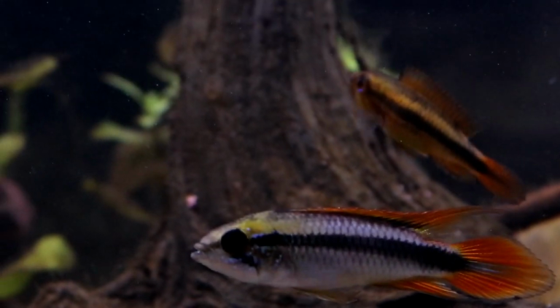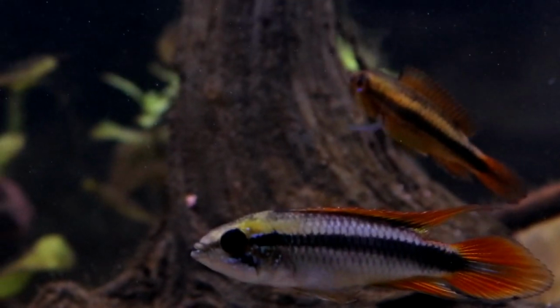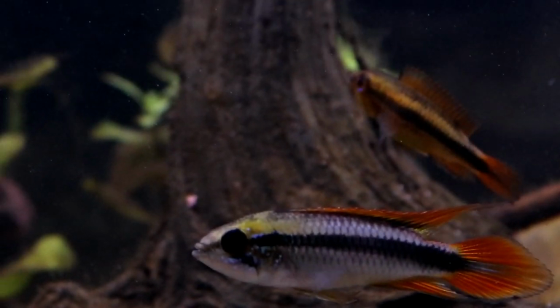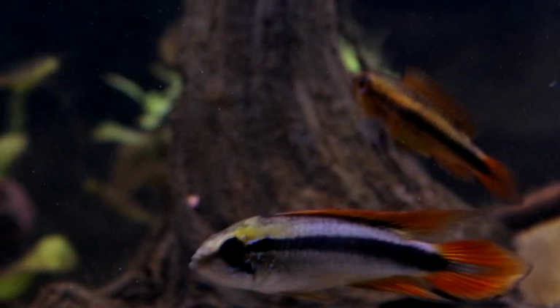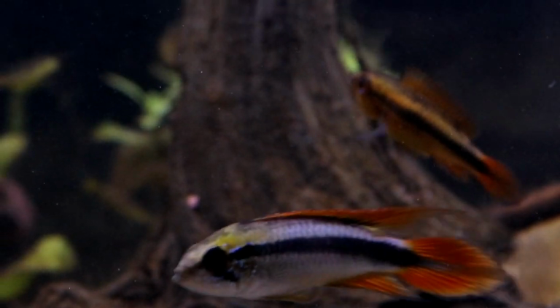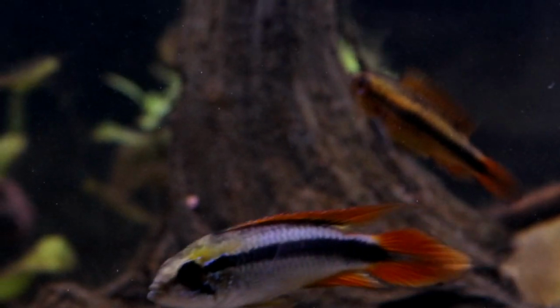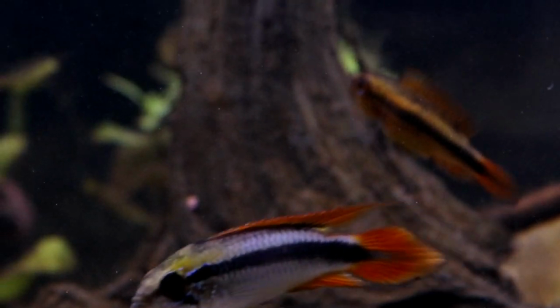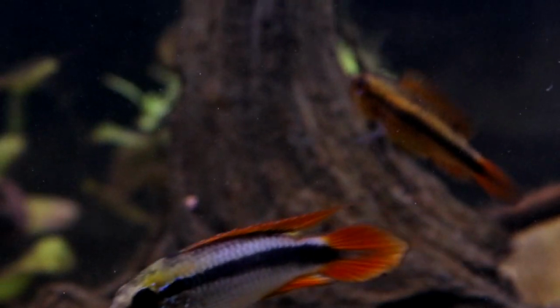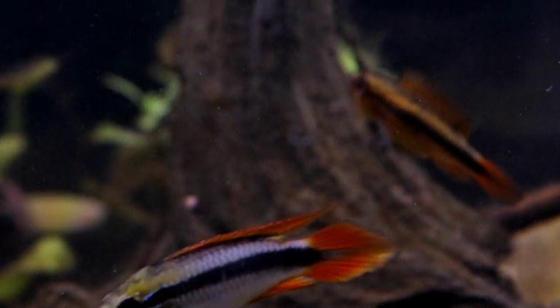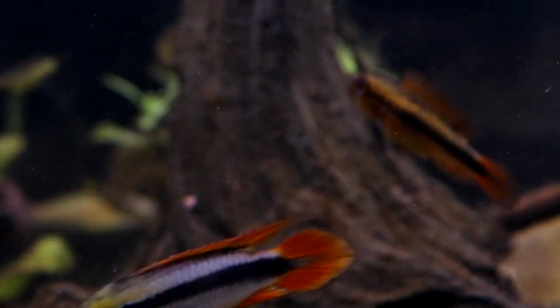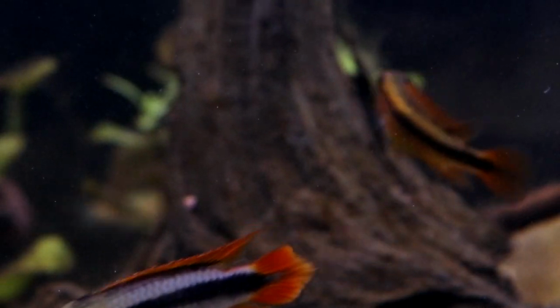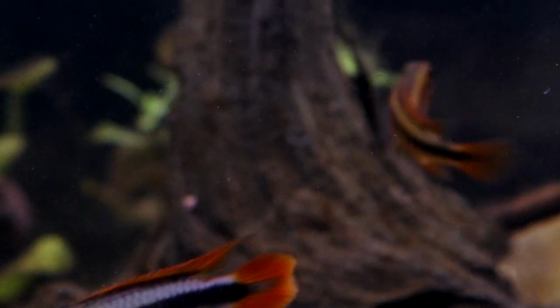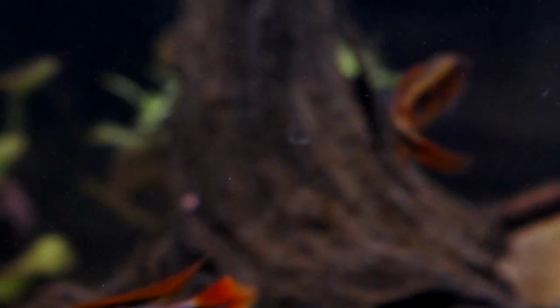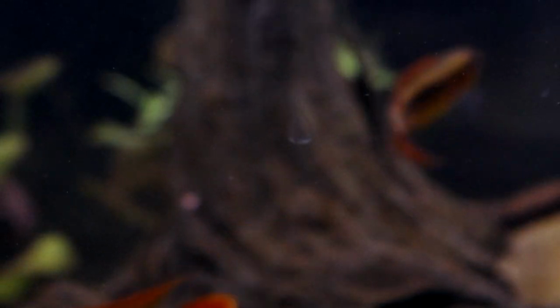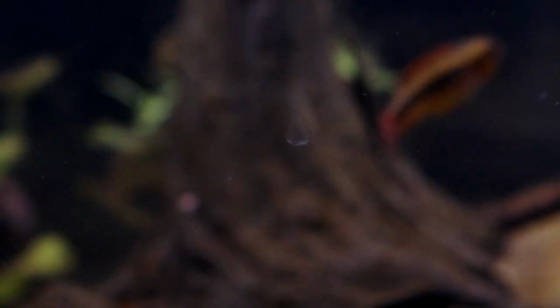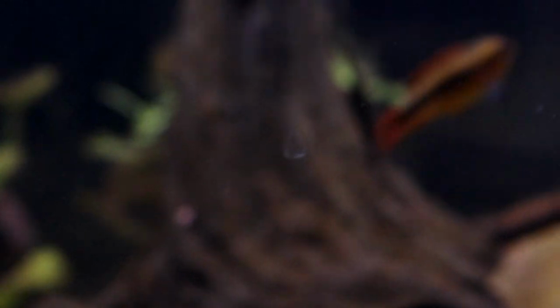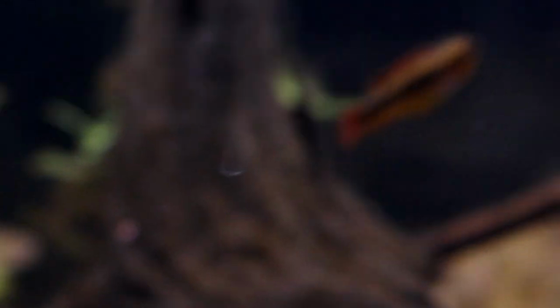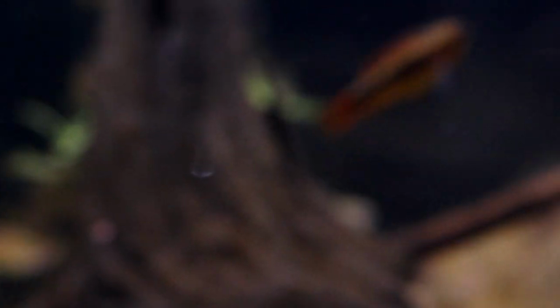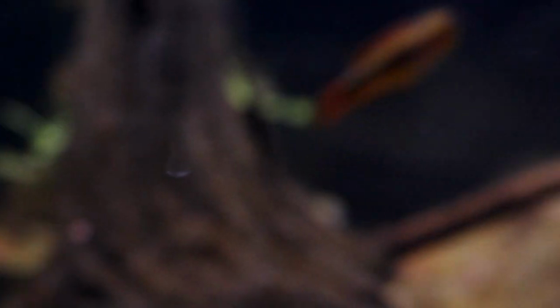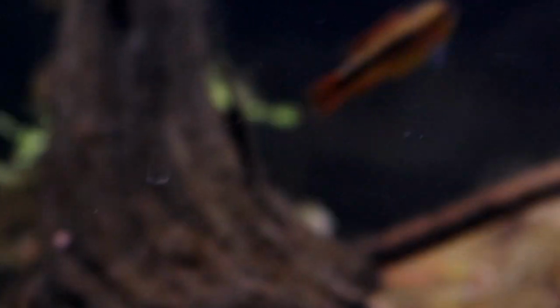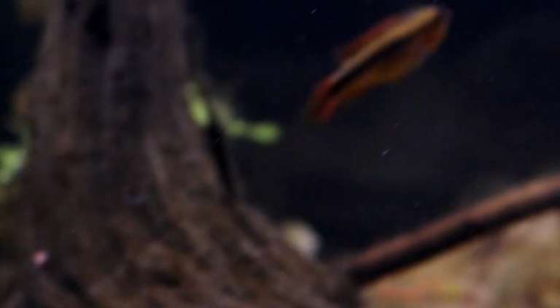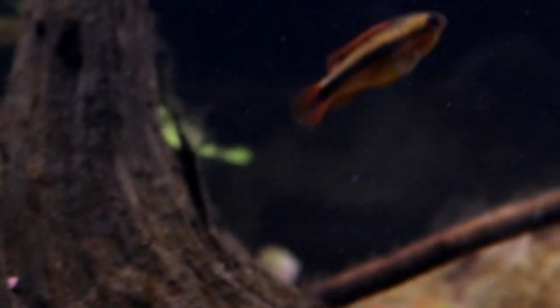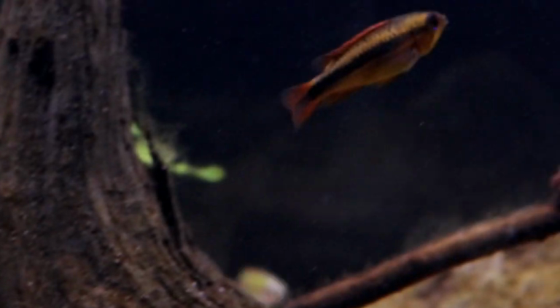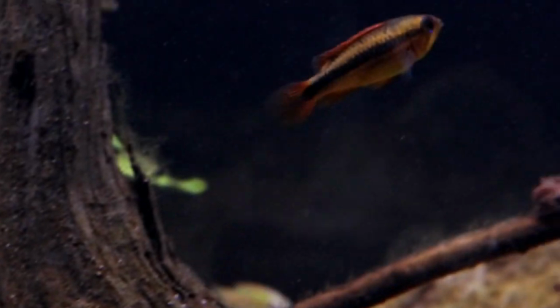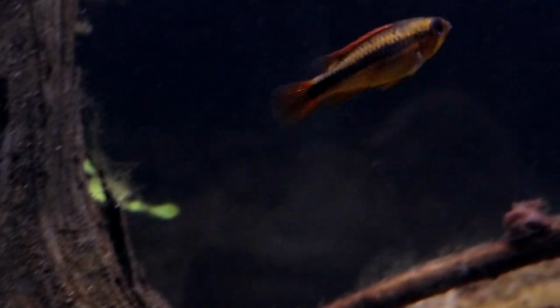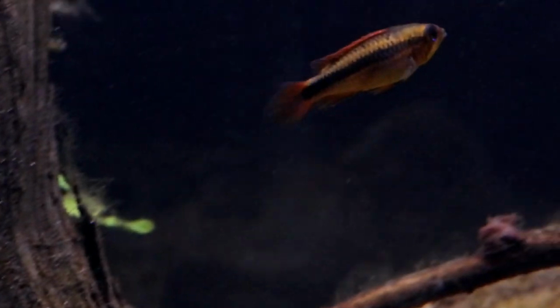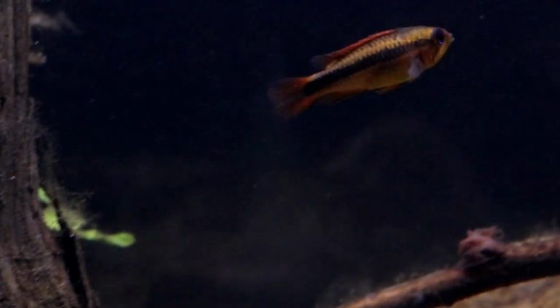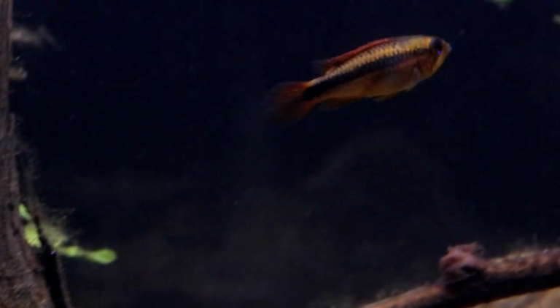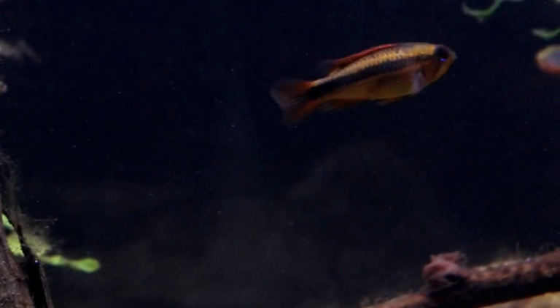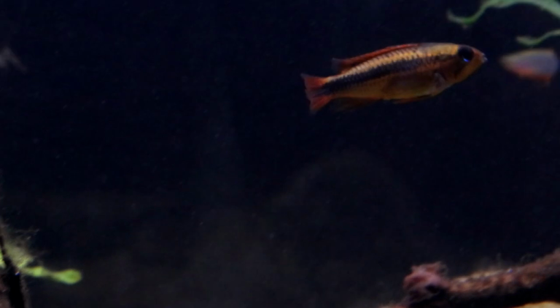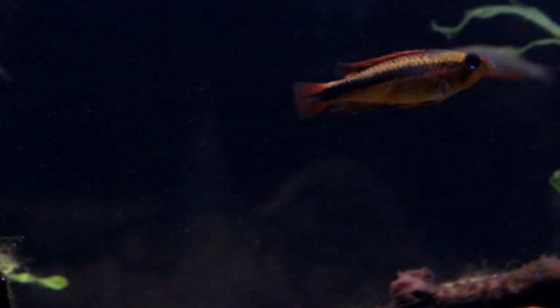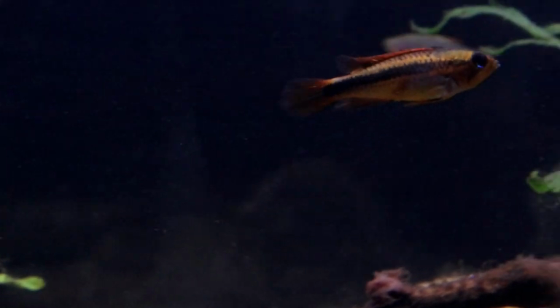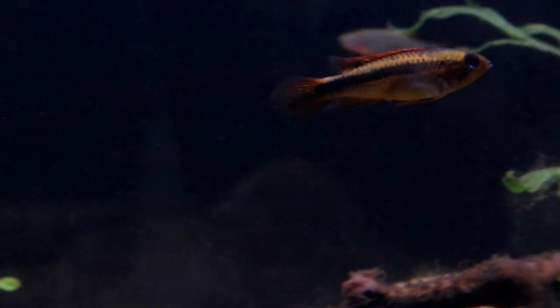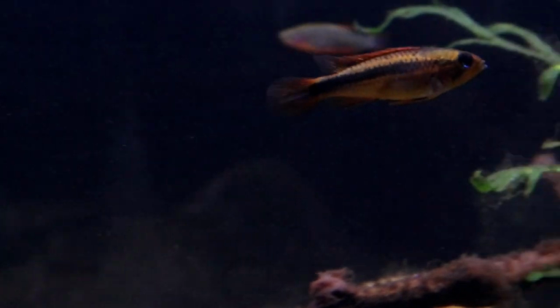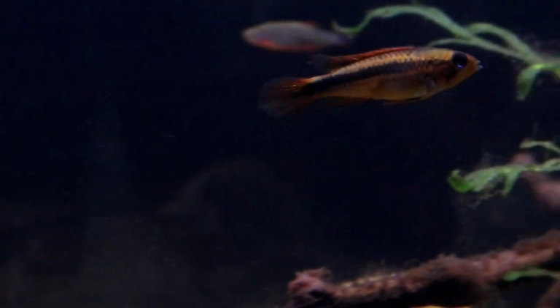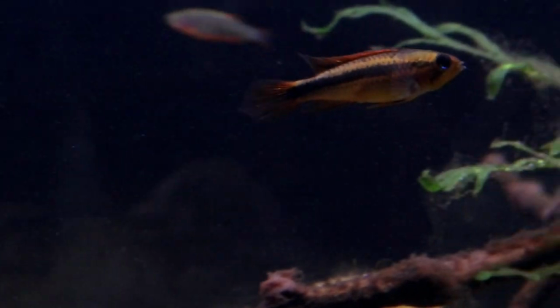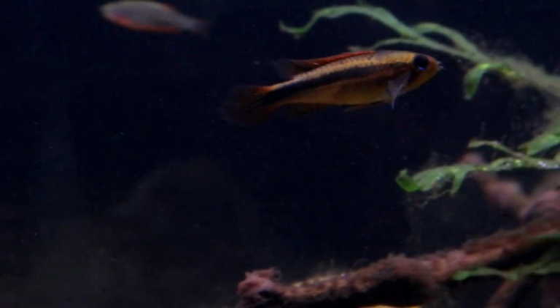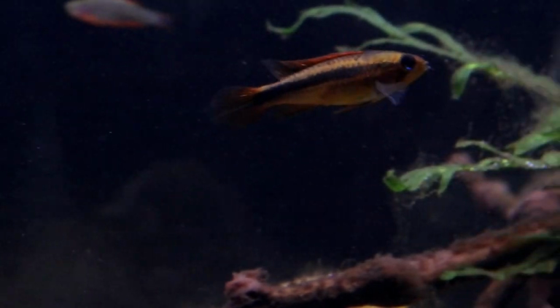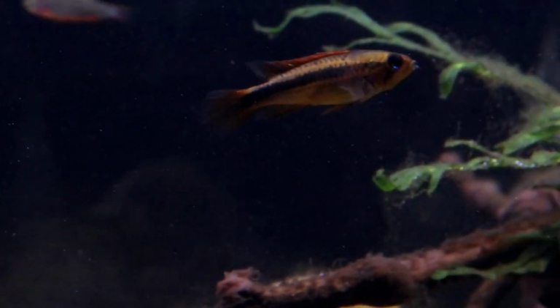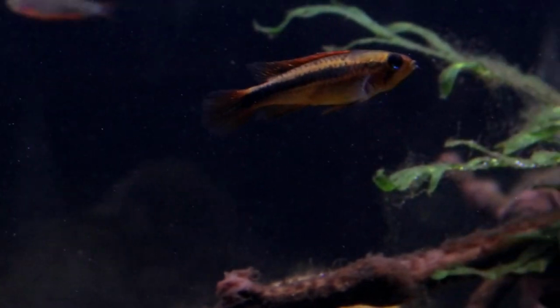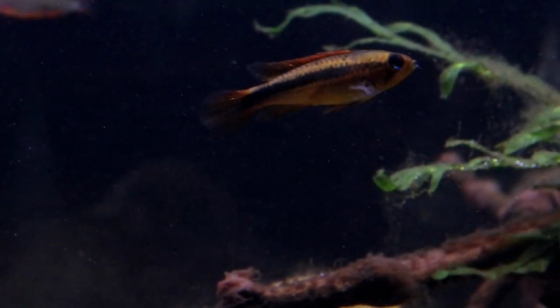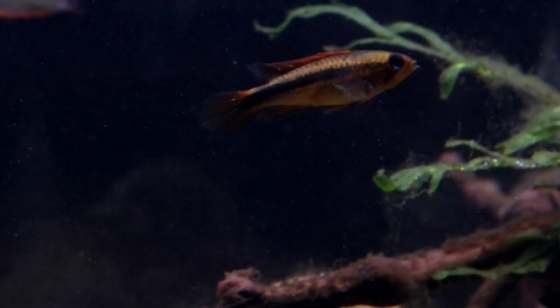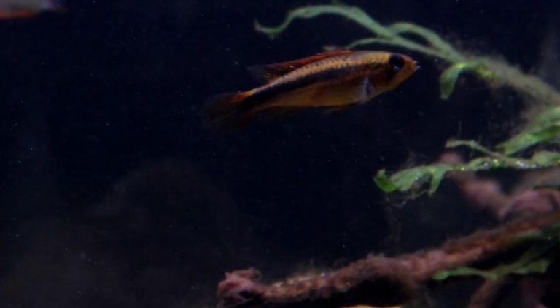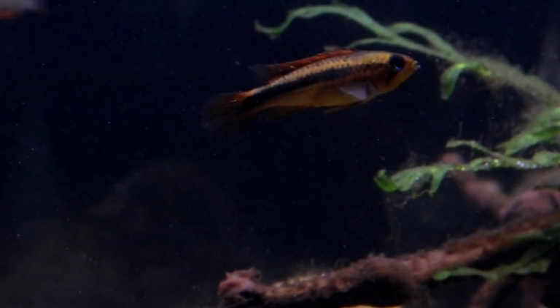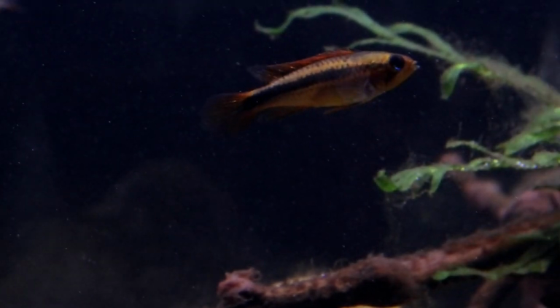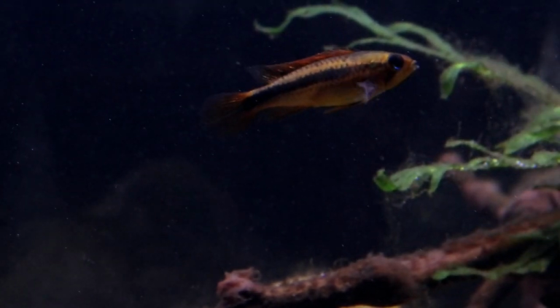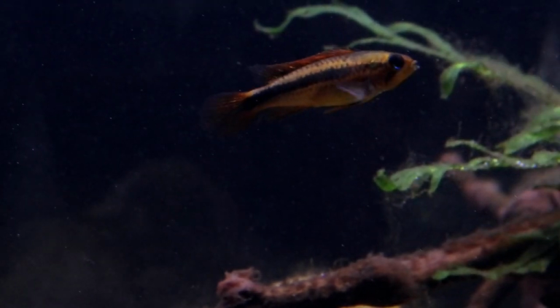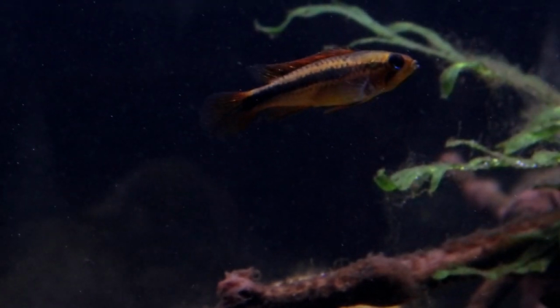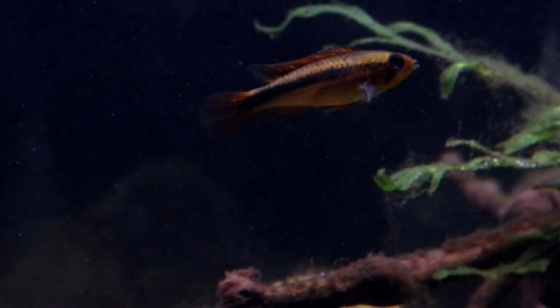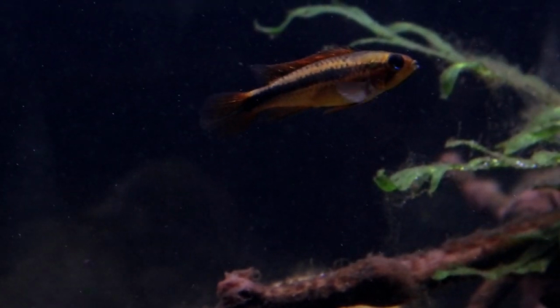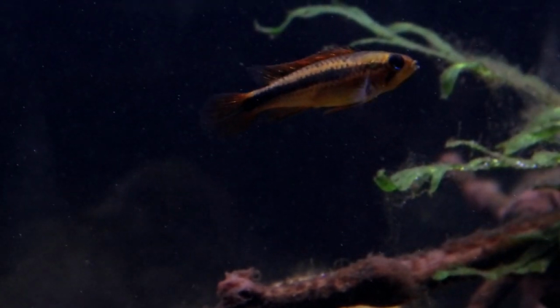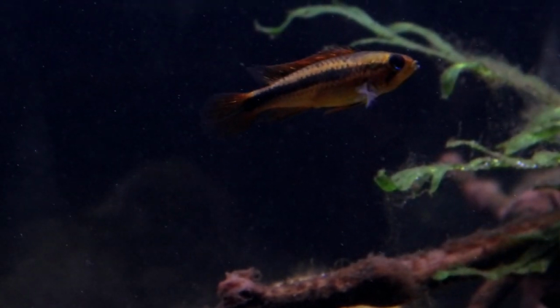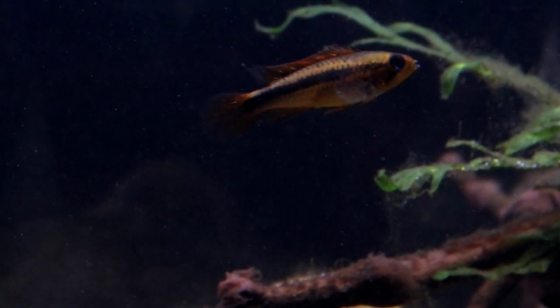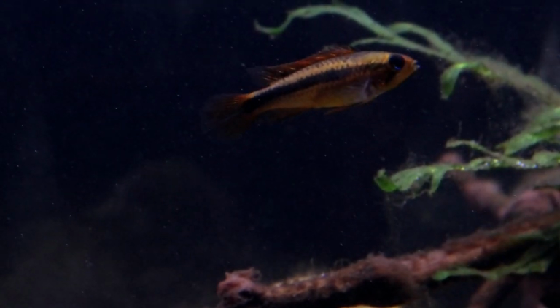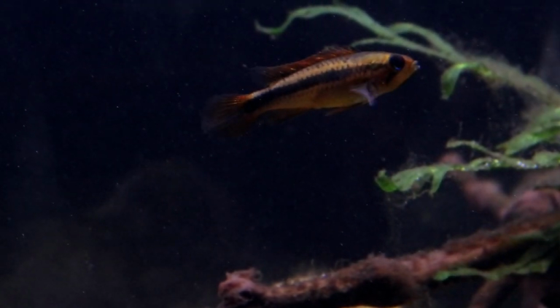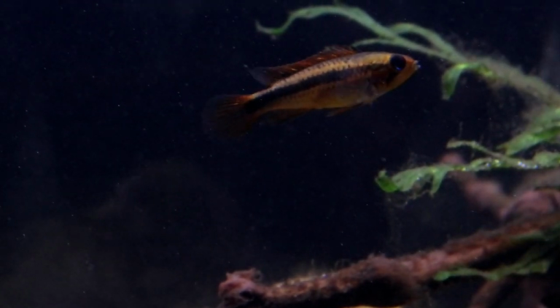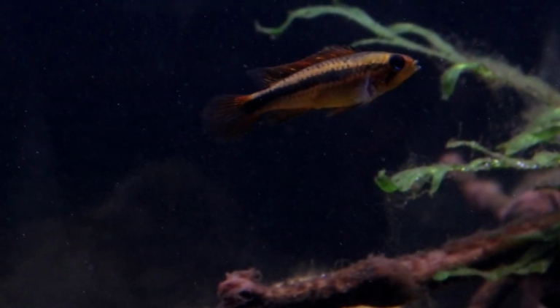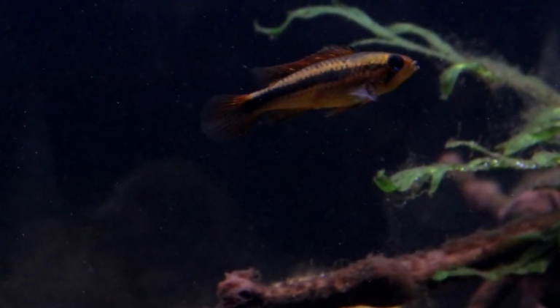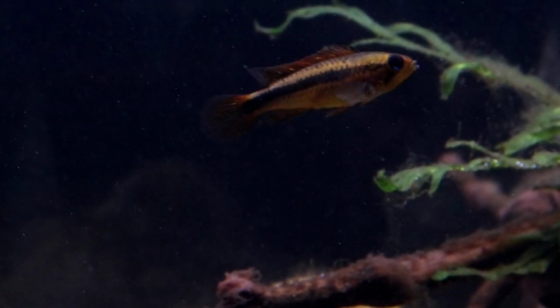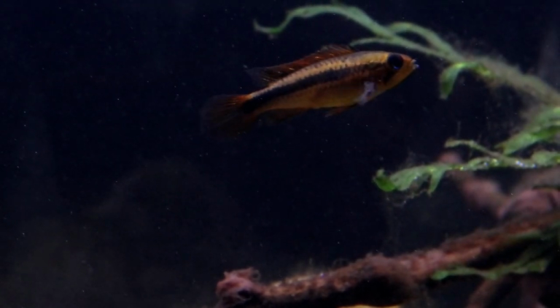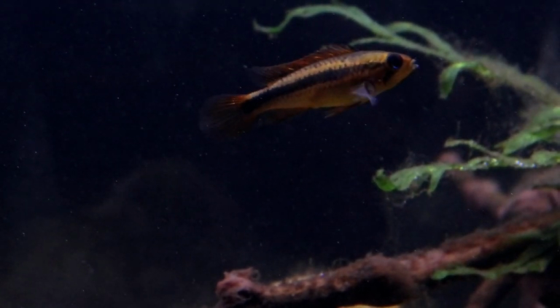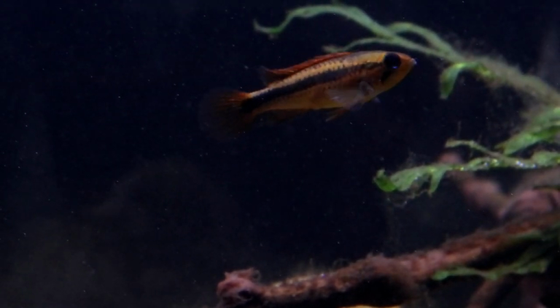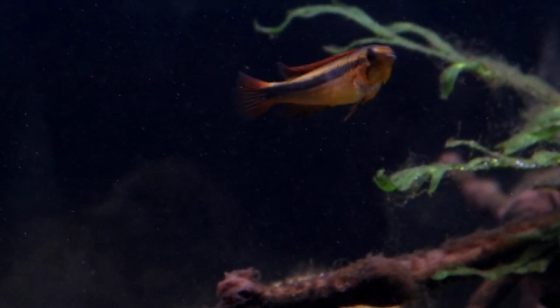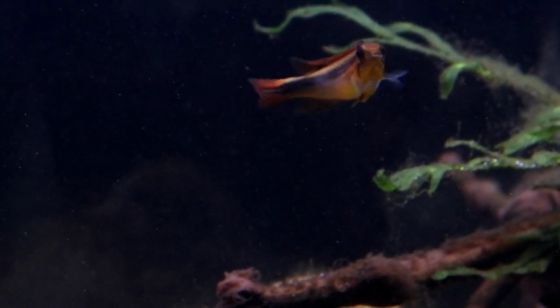I hope you've enjoyed this little video all about Epistogramma agassizii. Happy fish keeping everyone and I'll see you again soon.